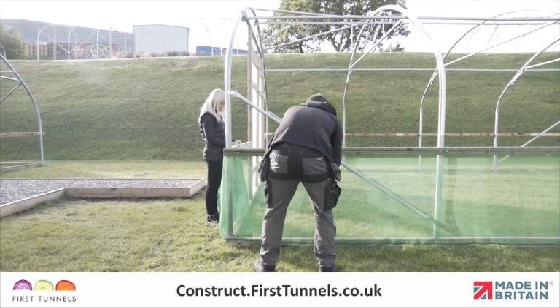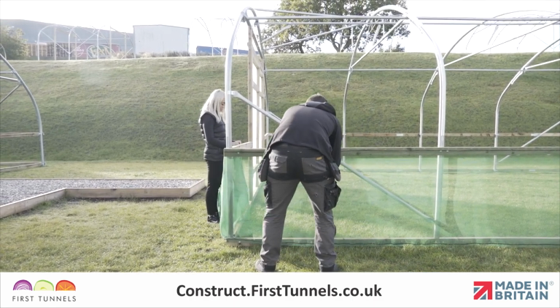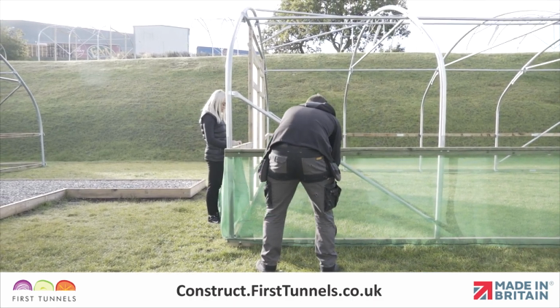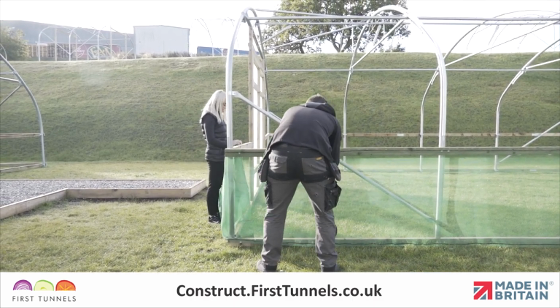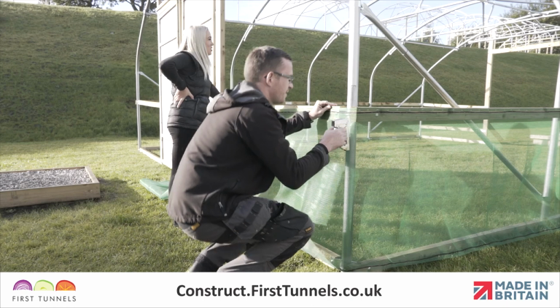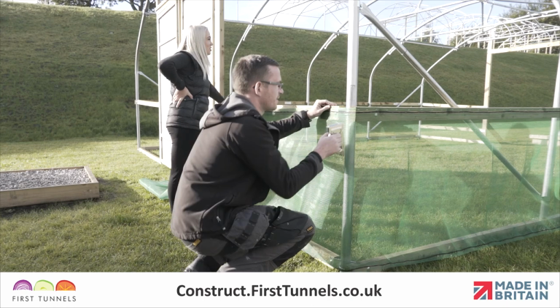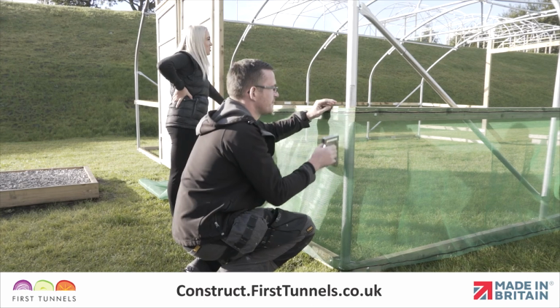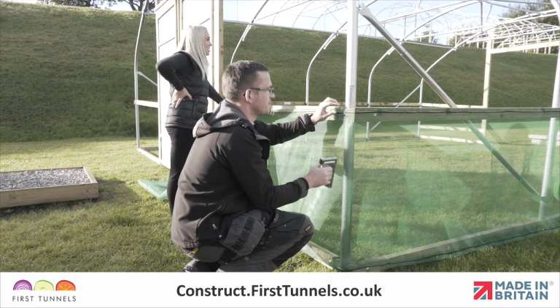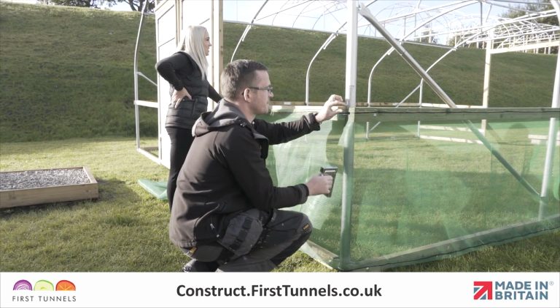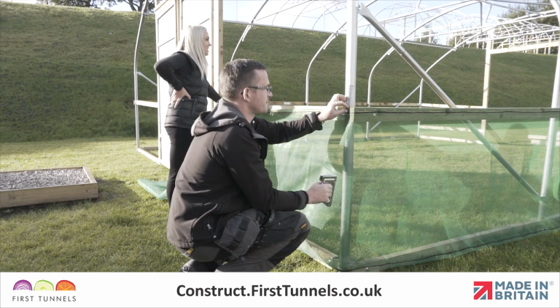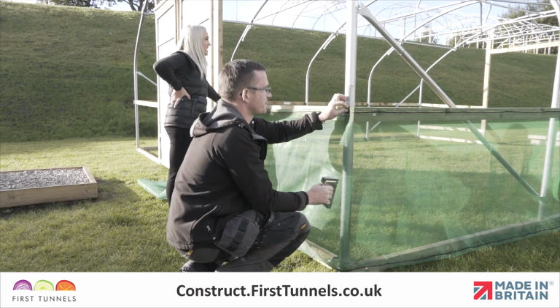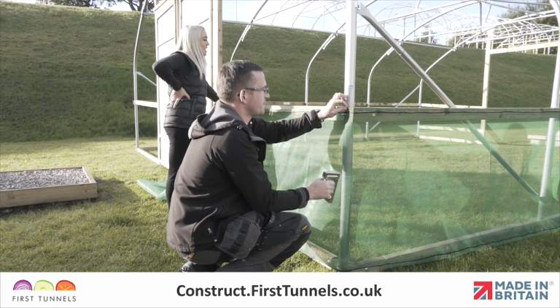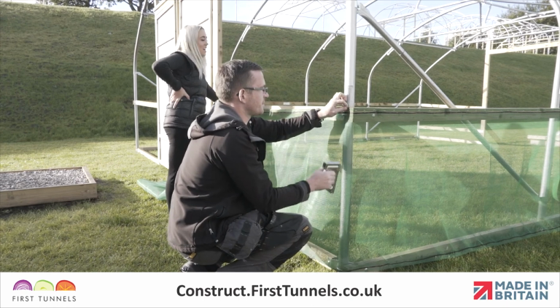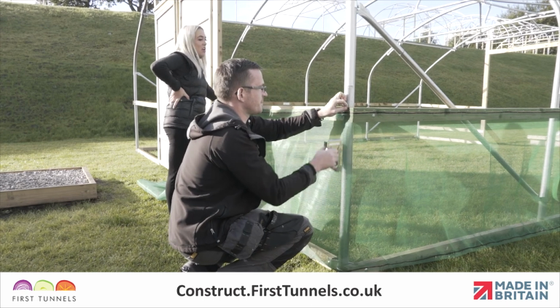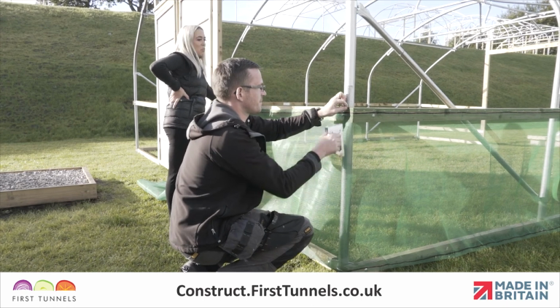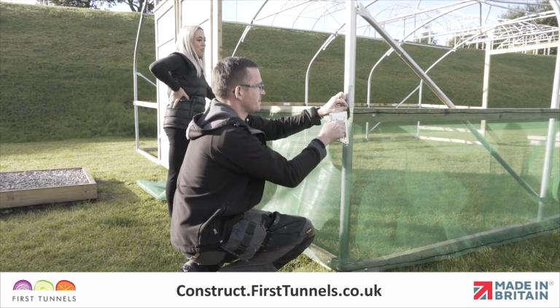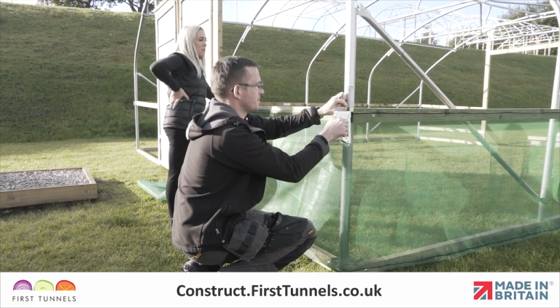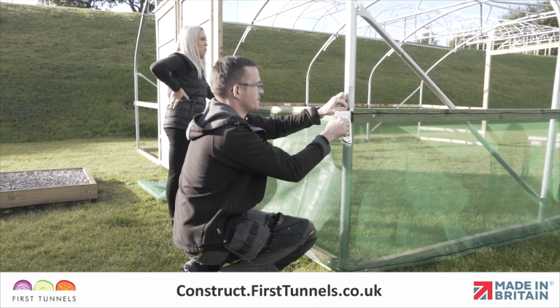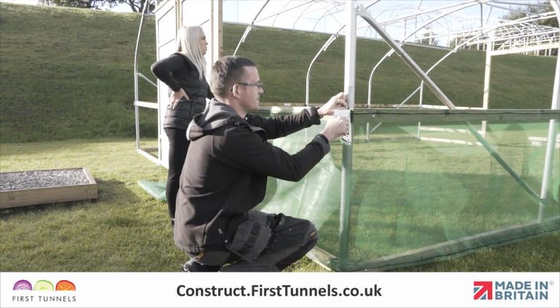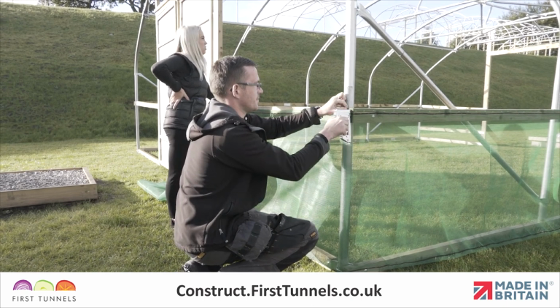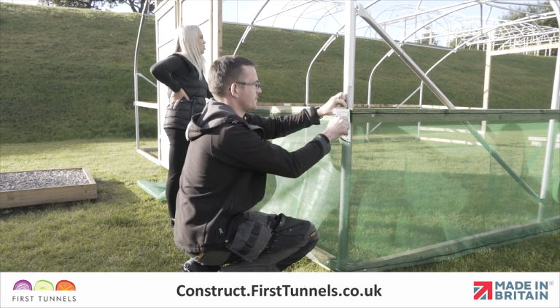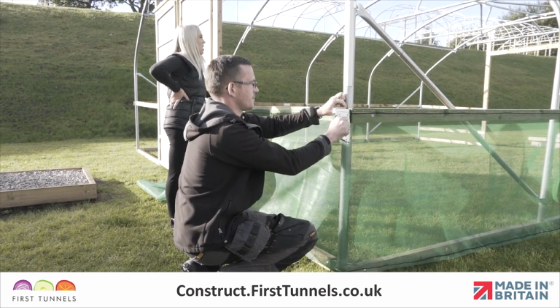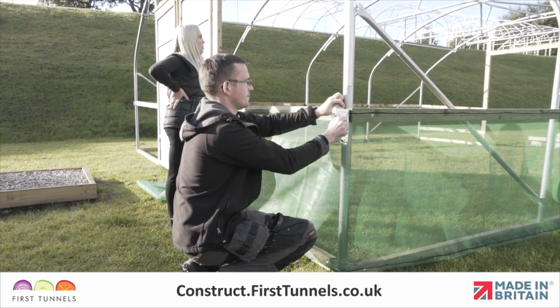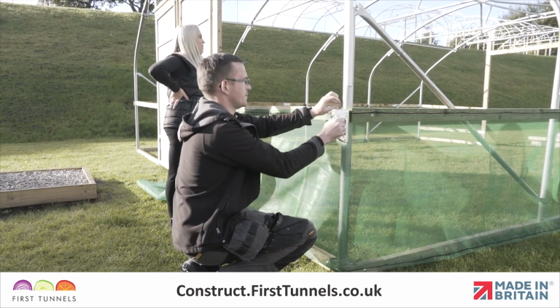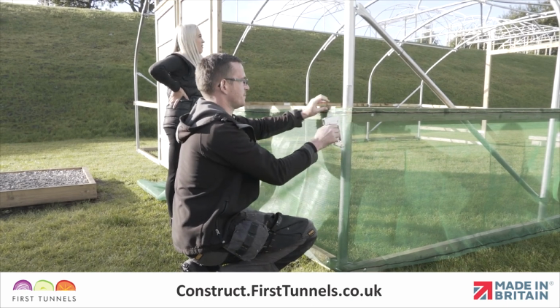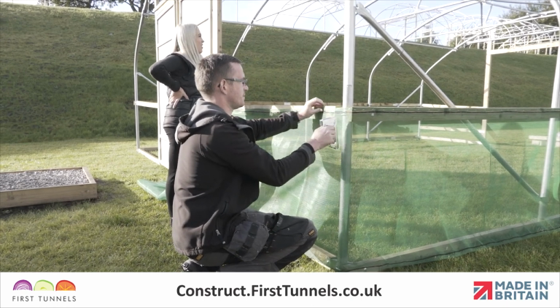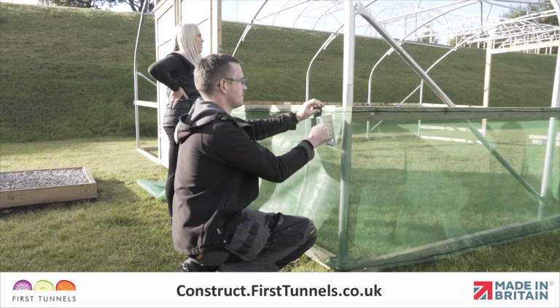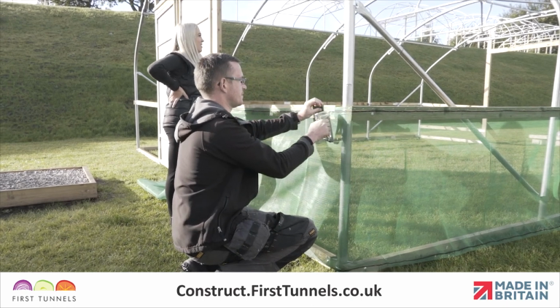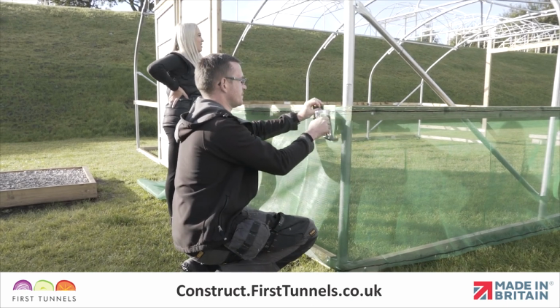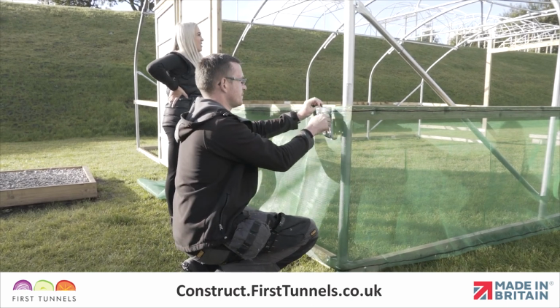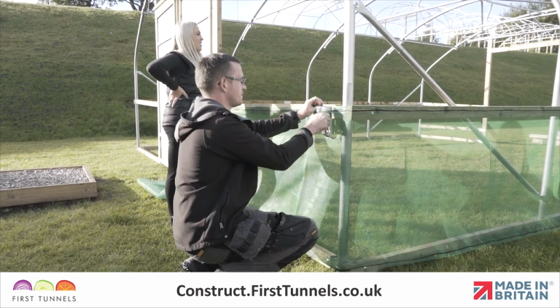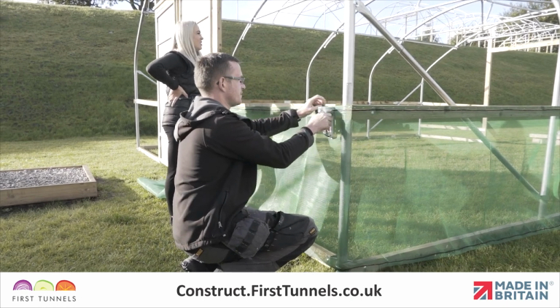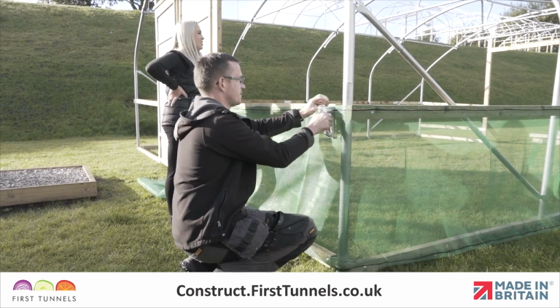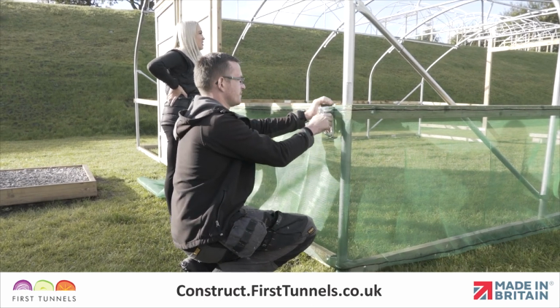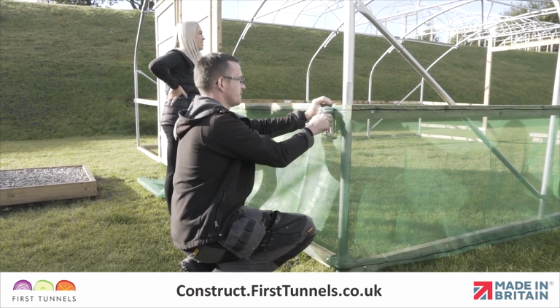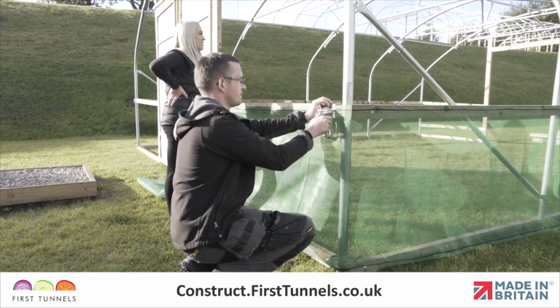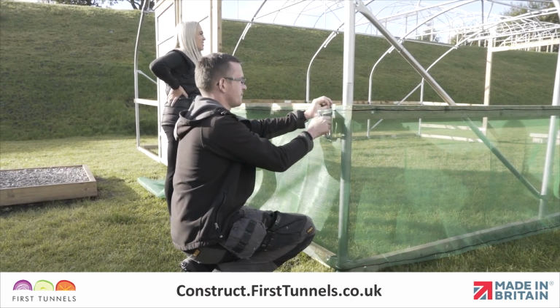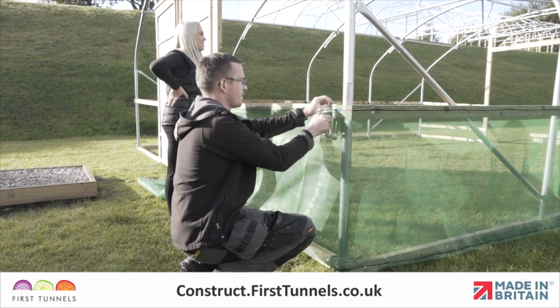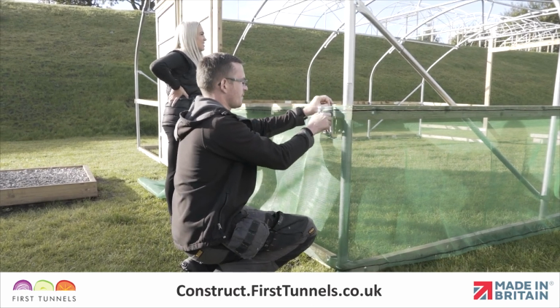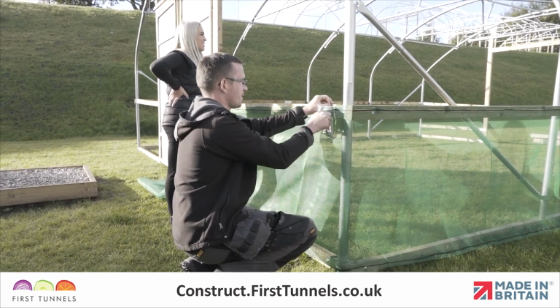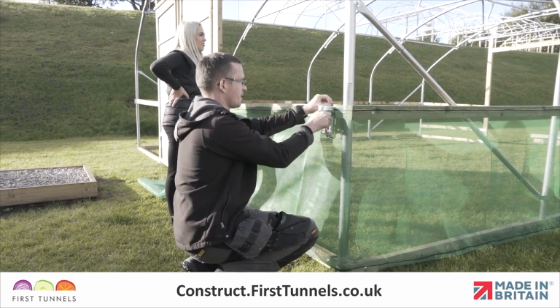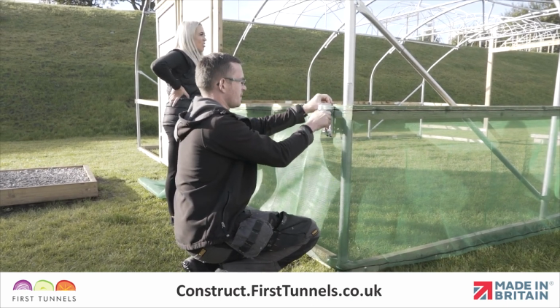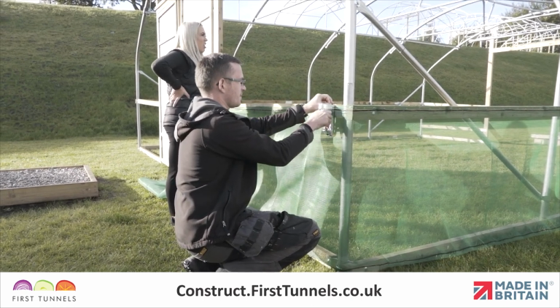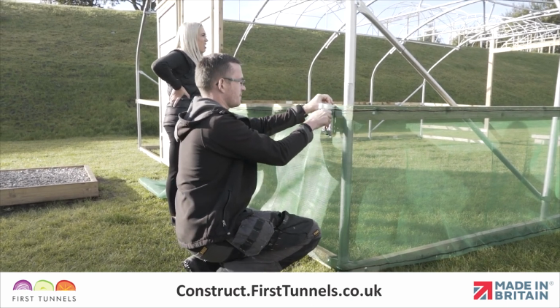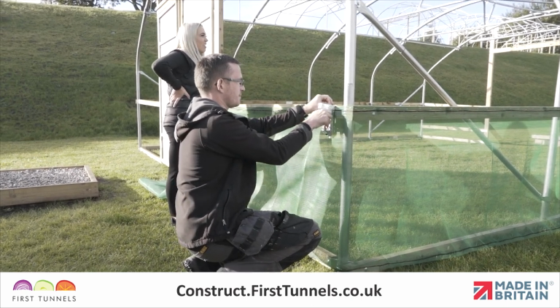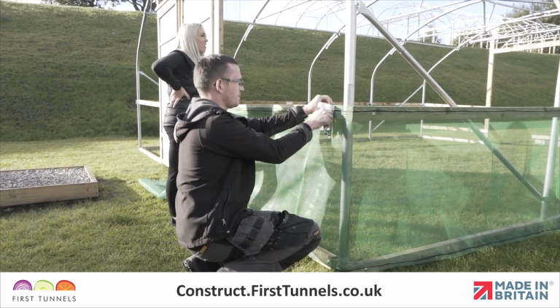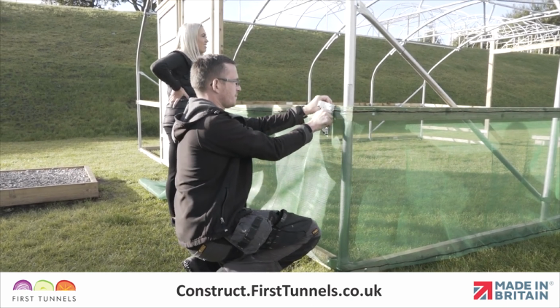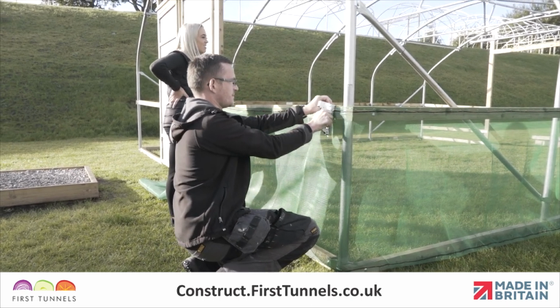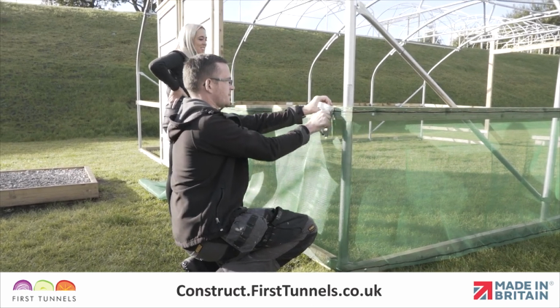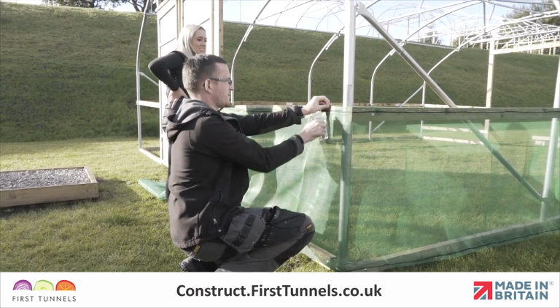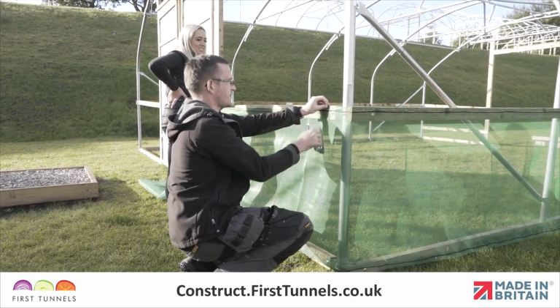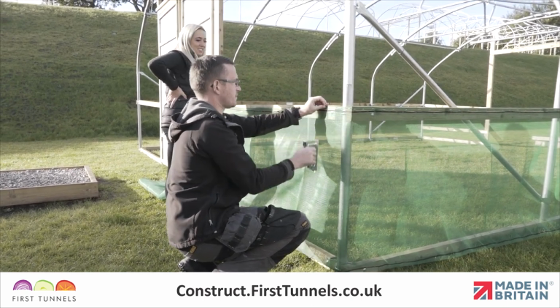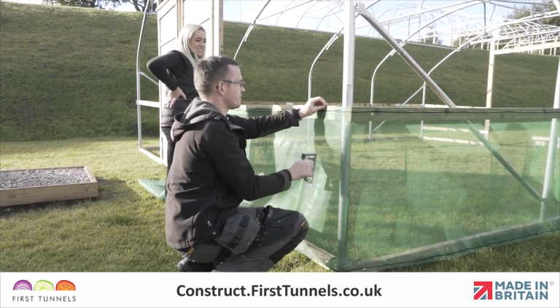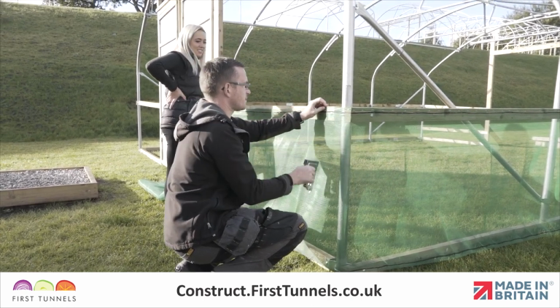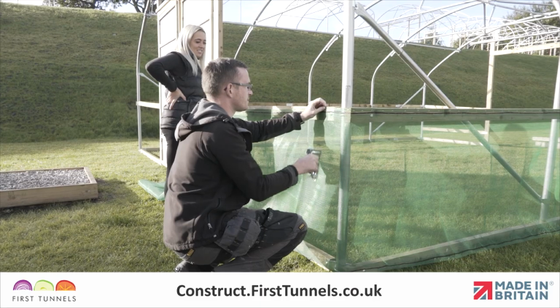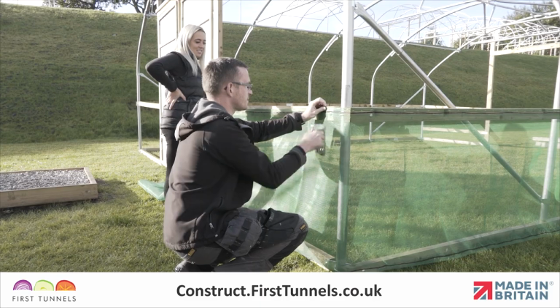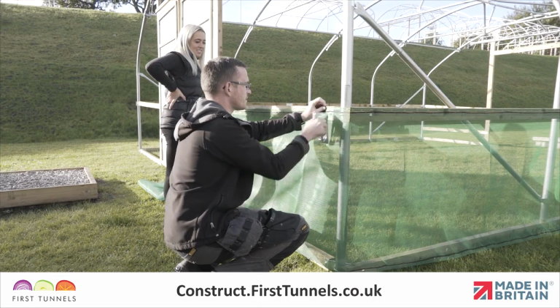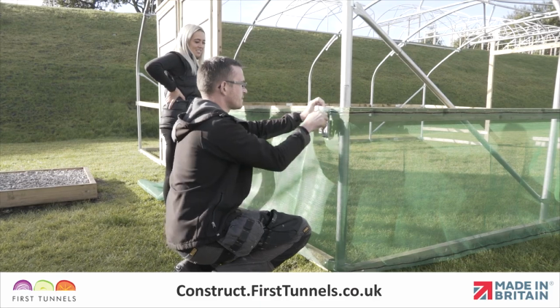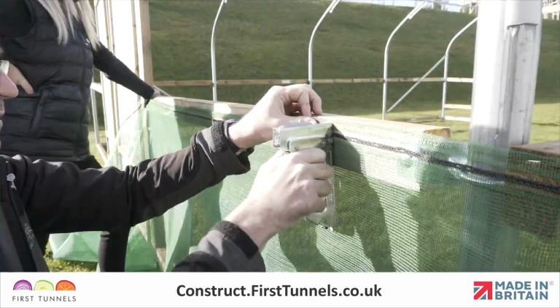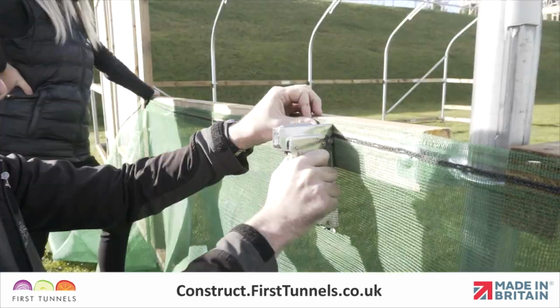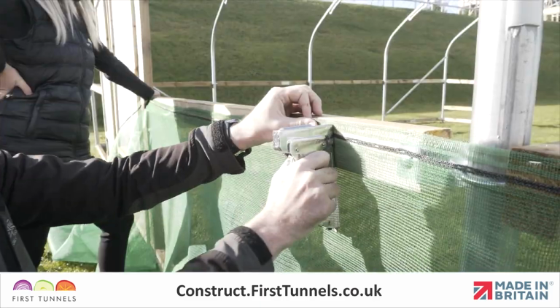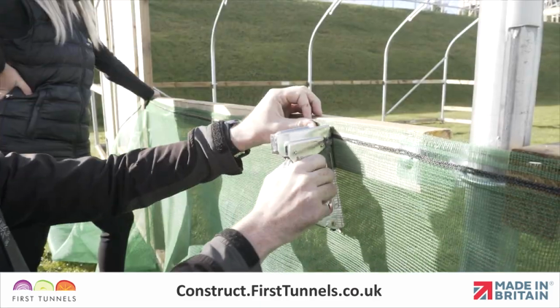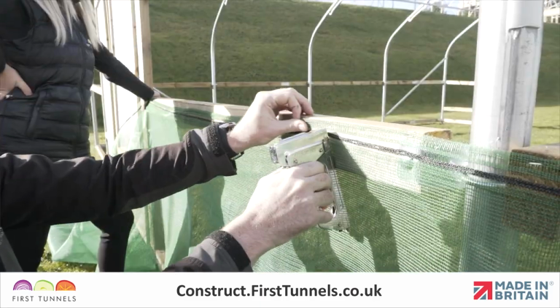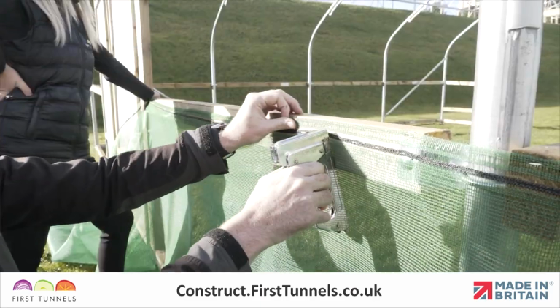If you have ordered timber side ventilation for both sides of your polytunnel, repeat this process on the opposite side.